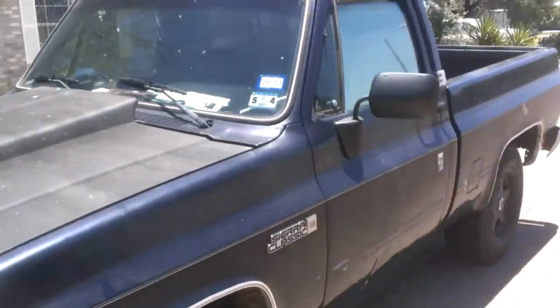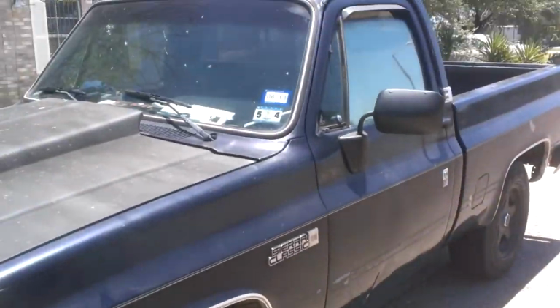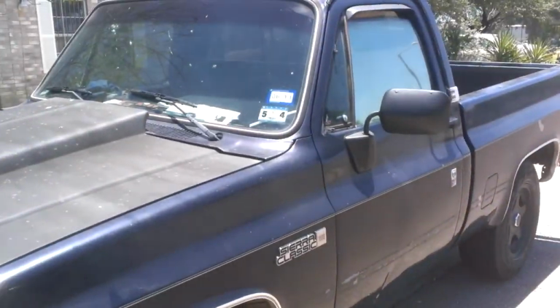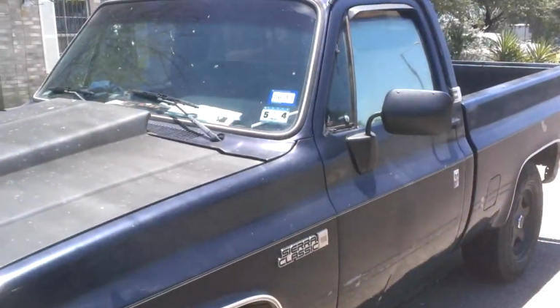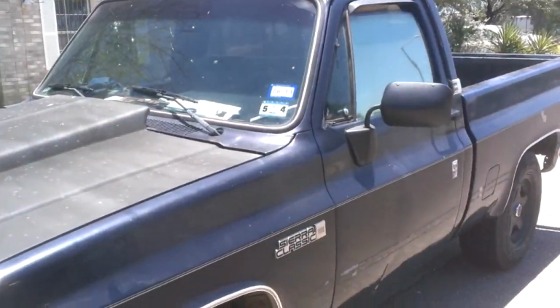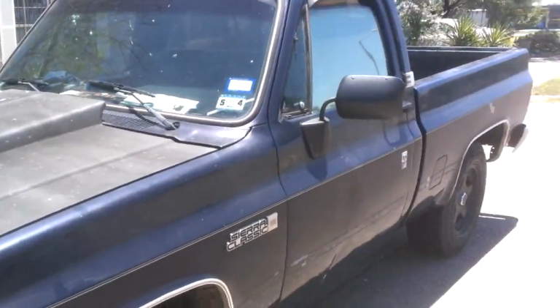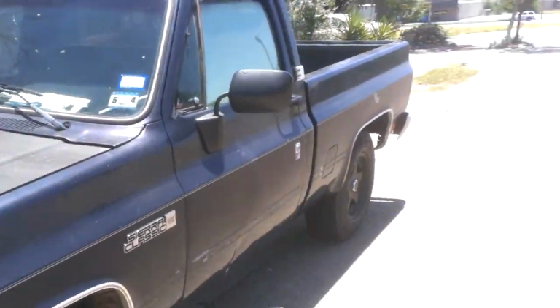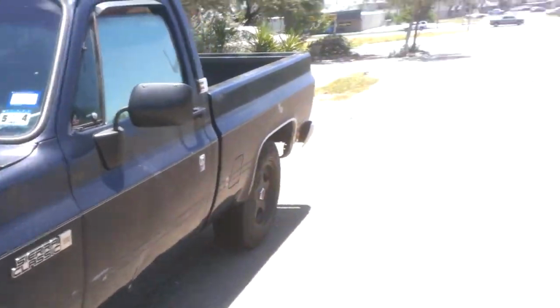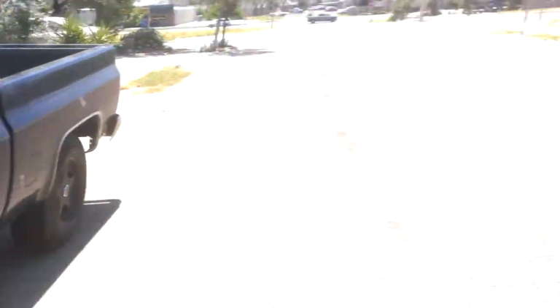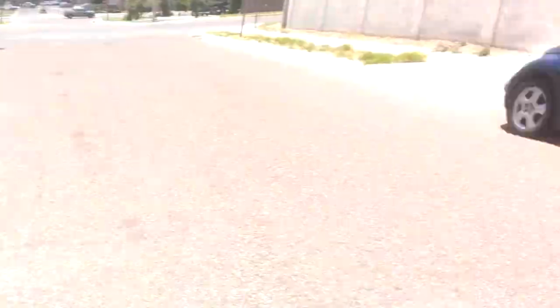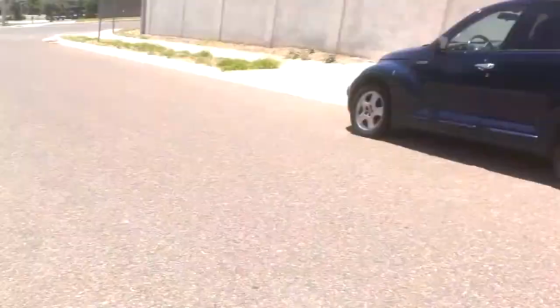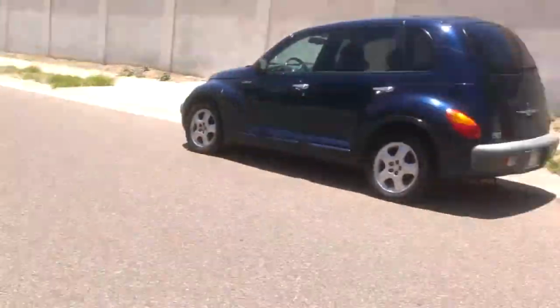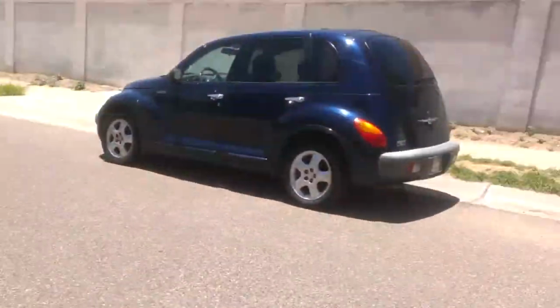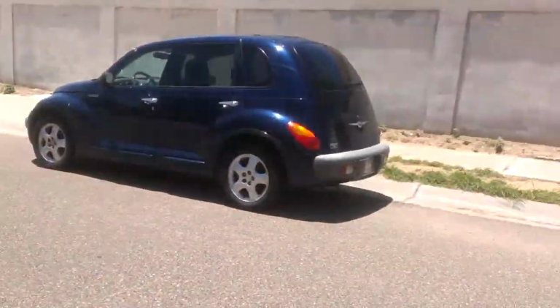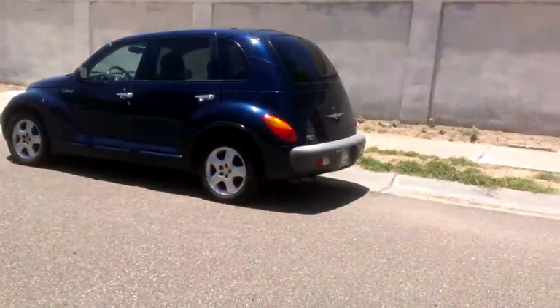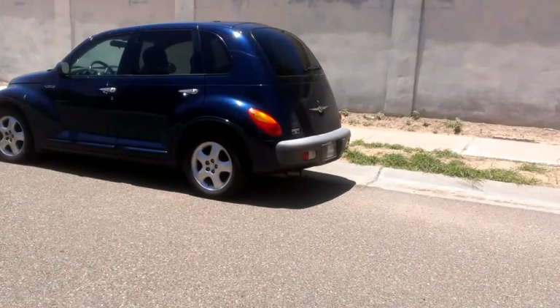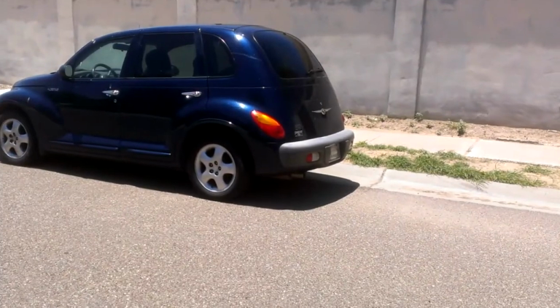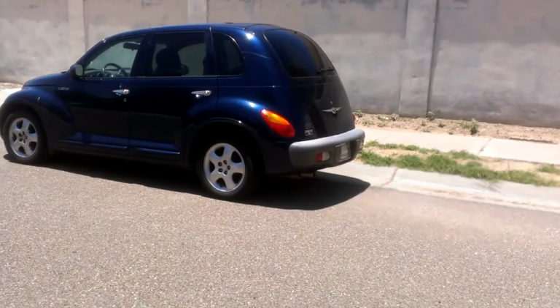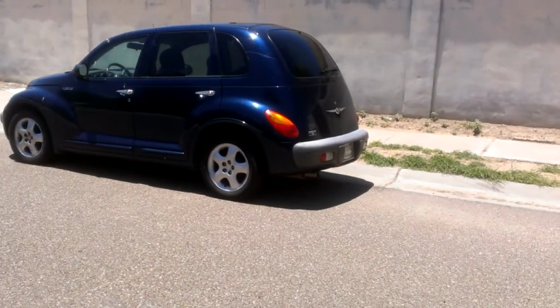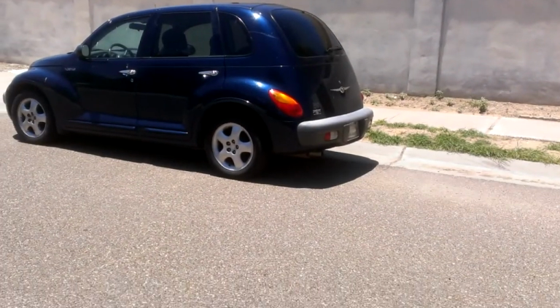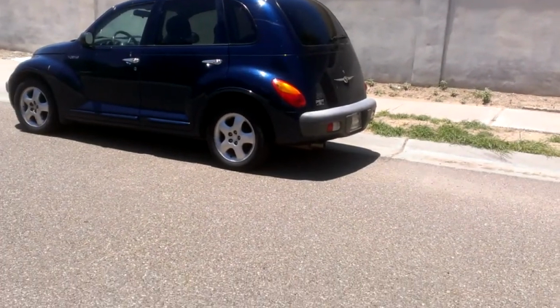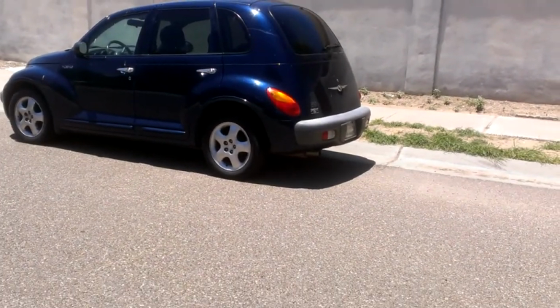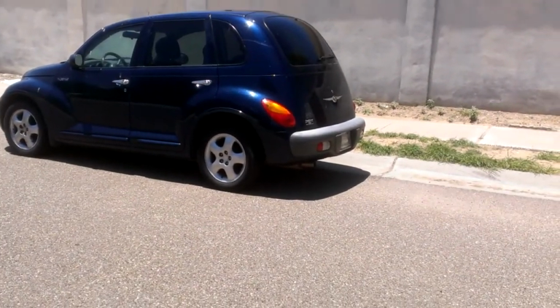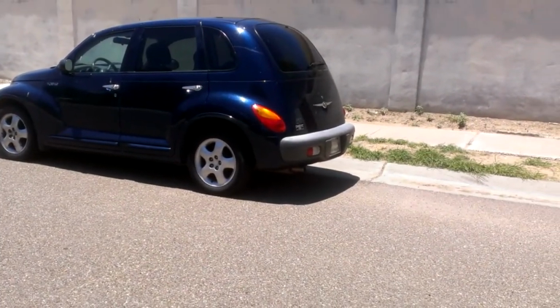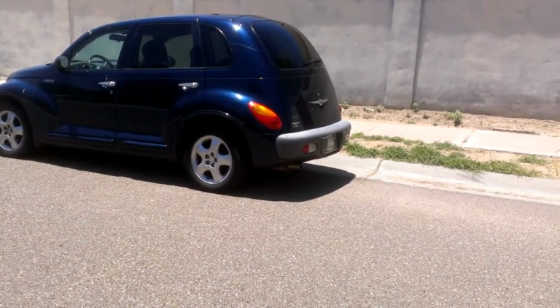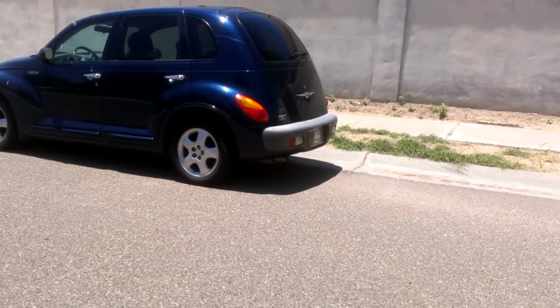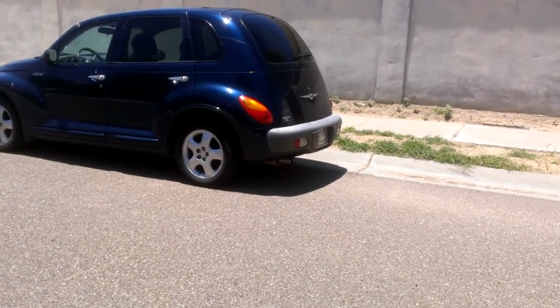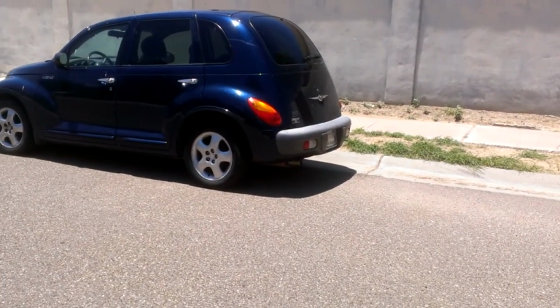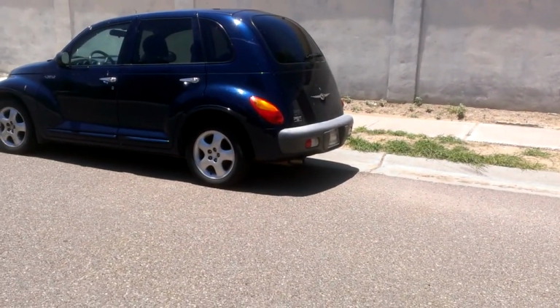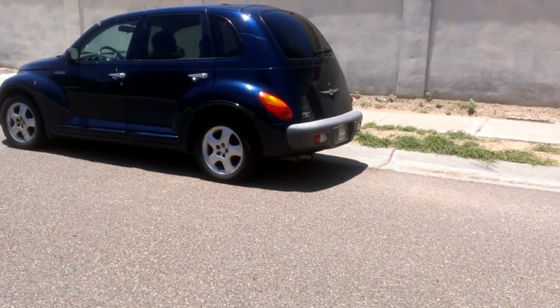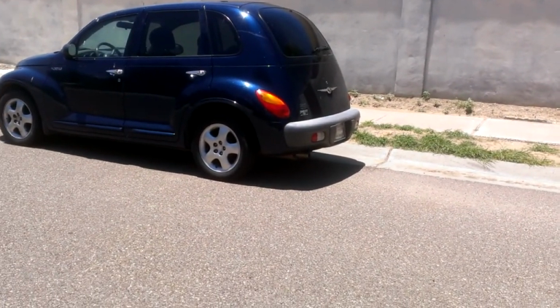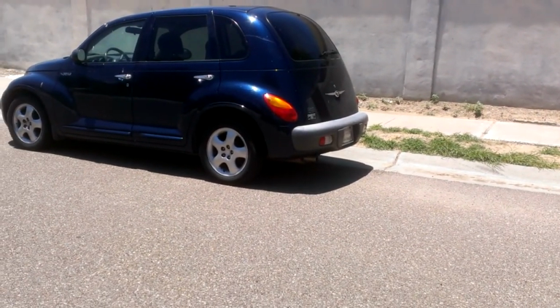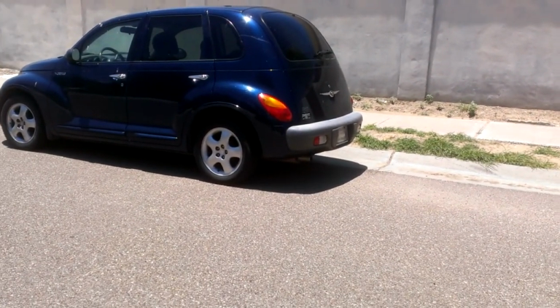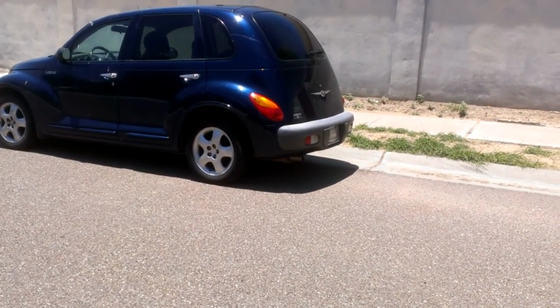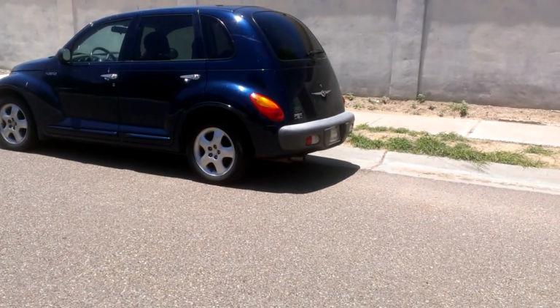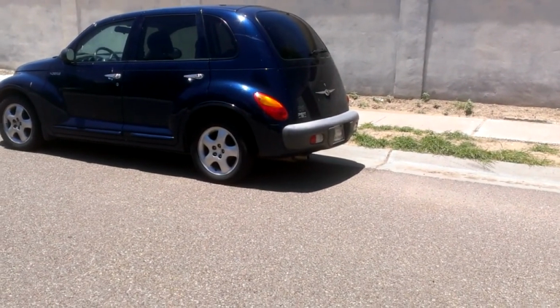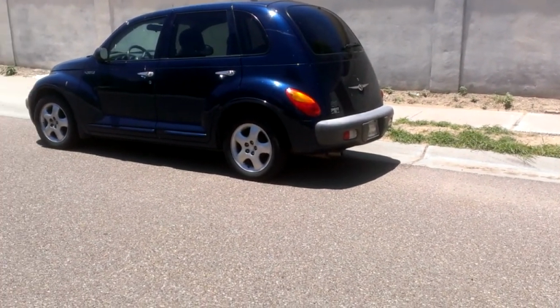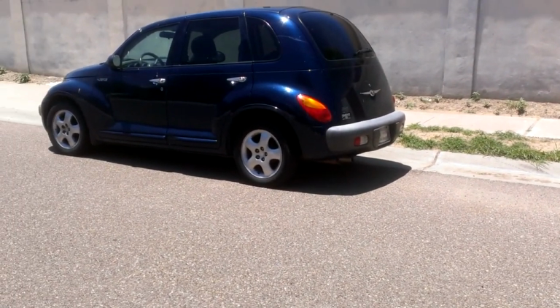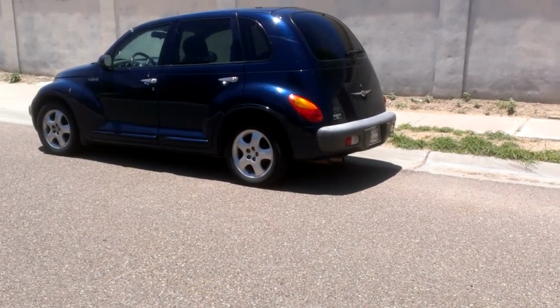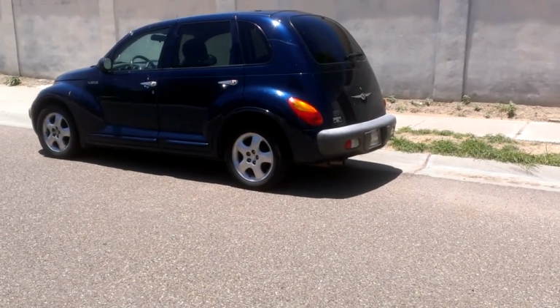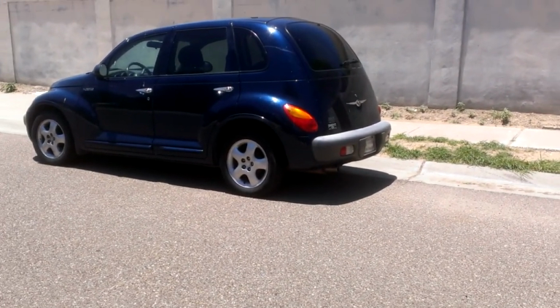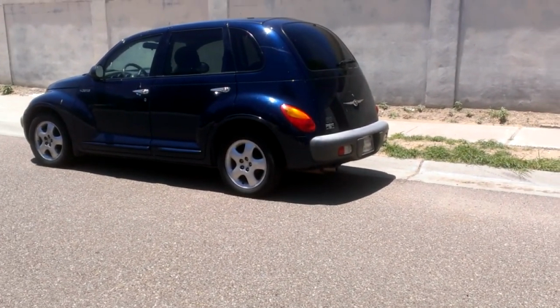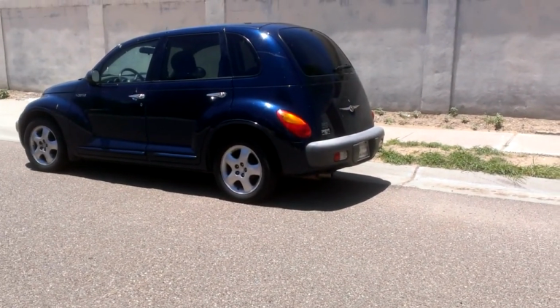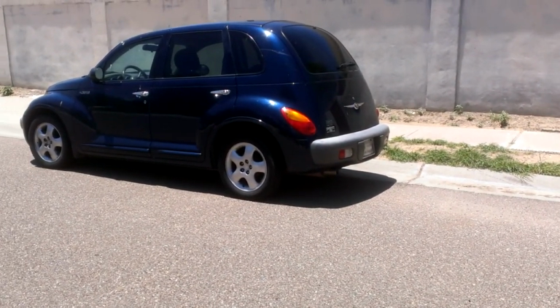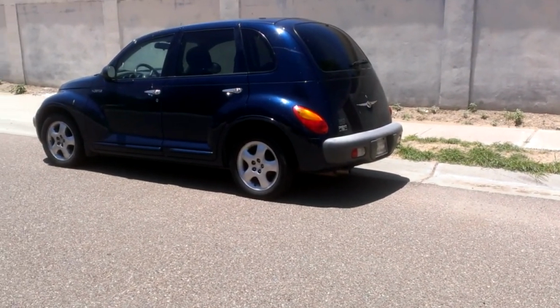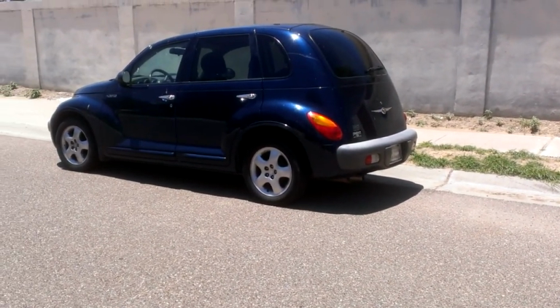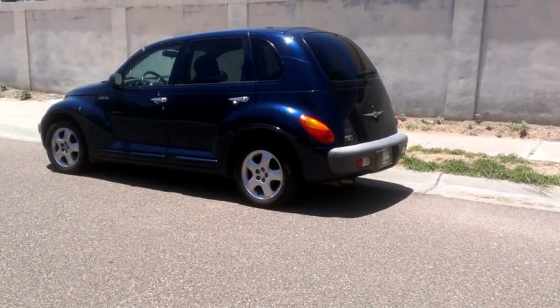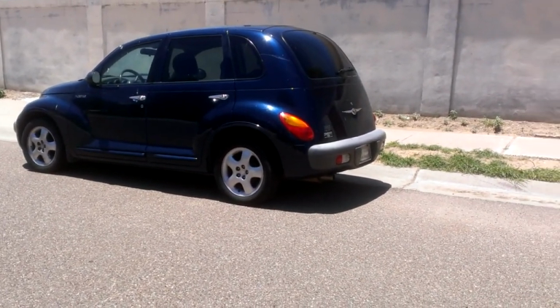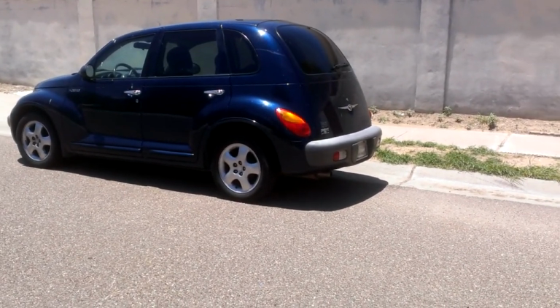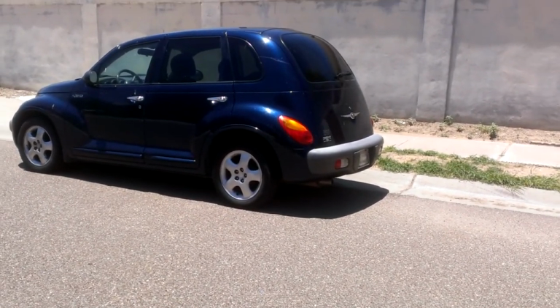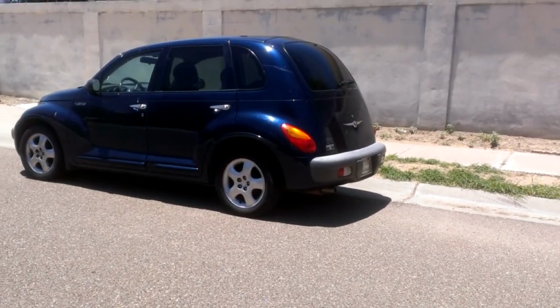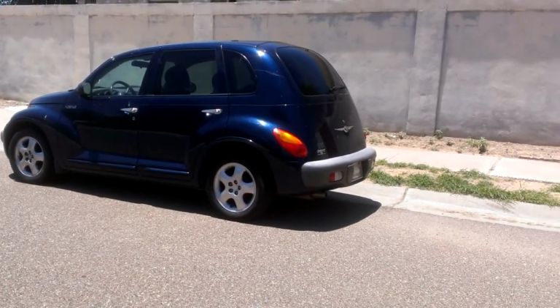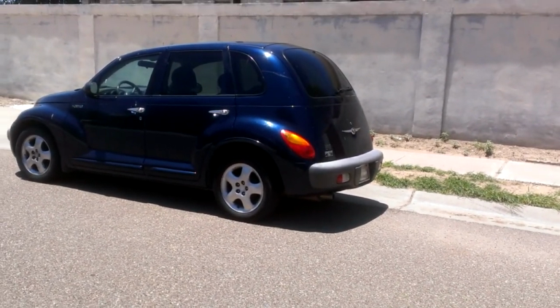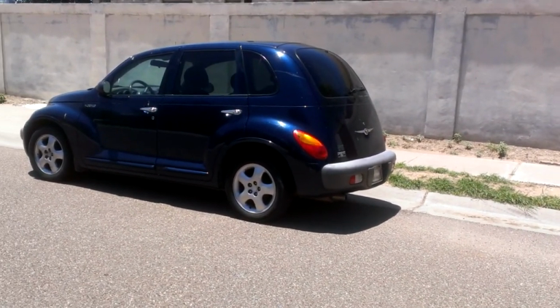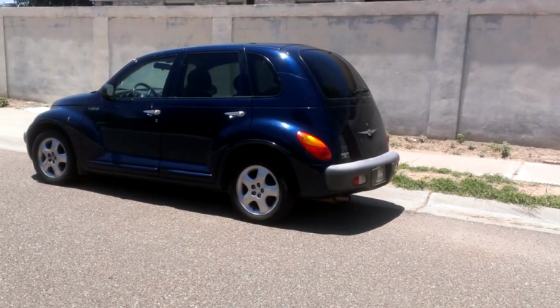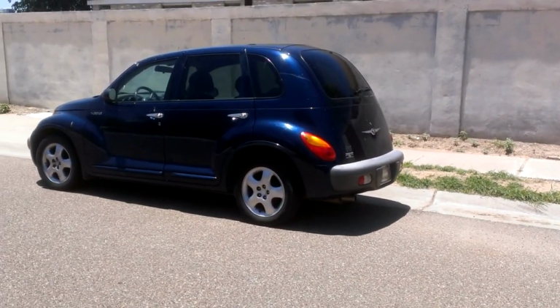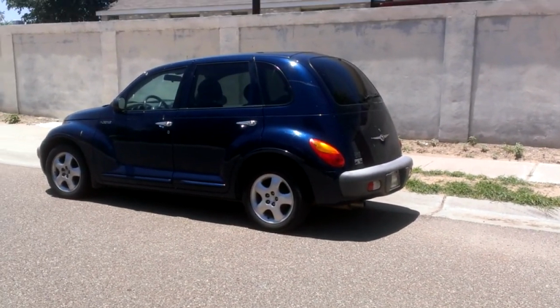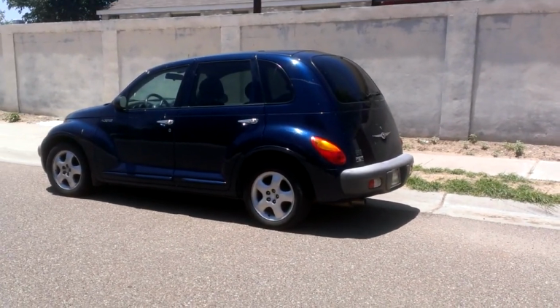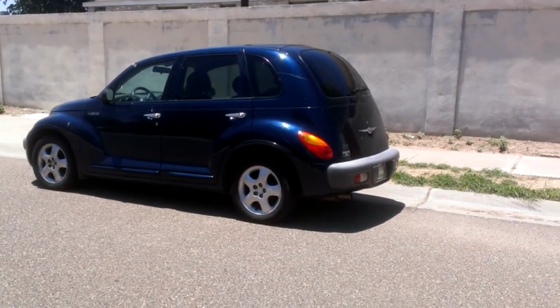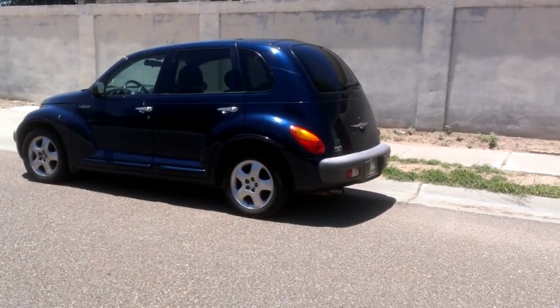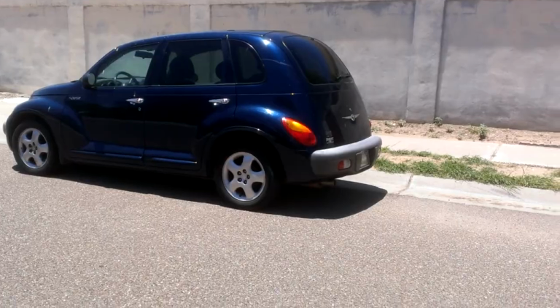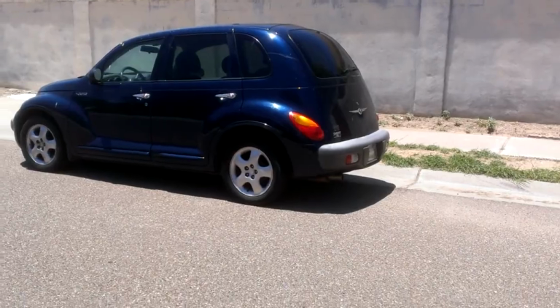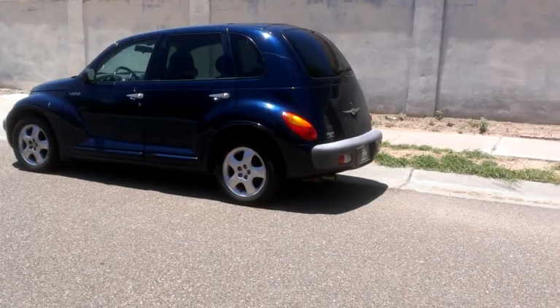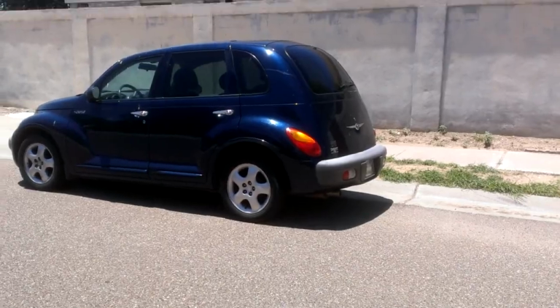Next project: girlfriend's car - not the wheels, the bumpers. It looks kind of crappy with blue and gray.